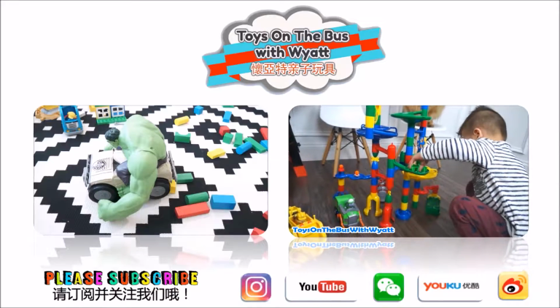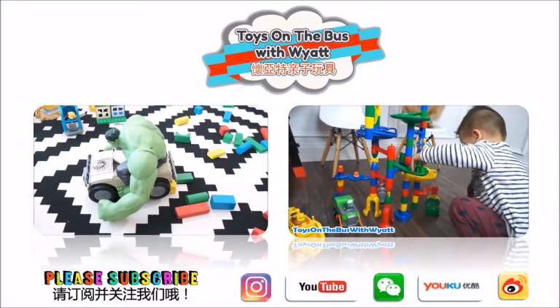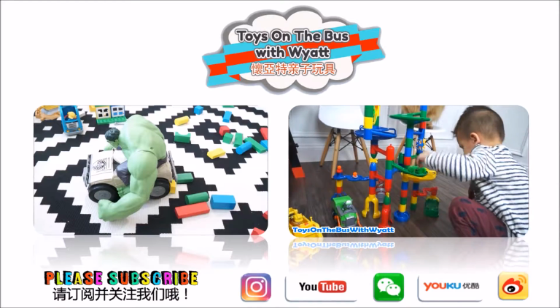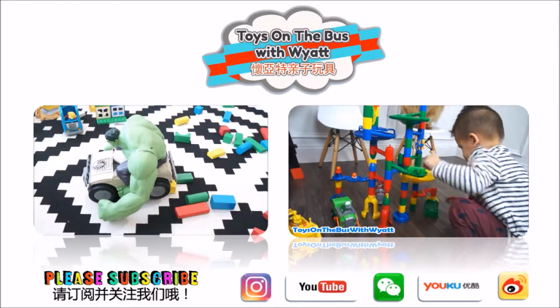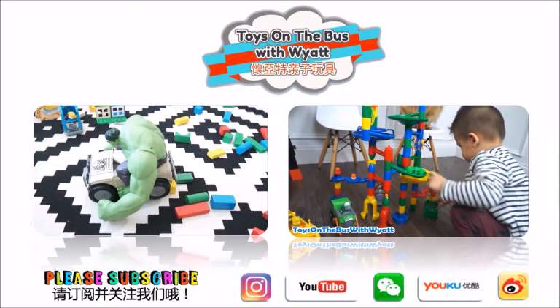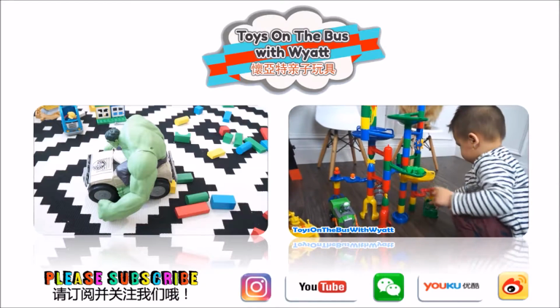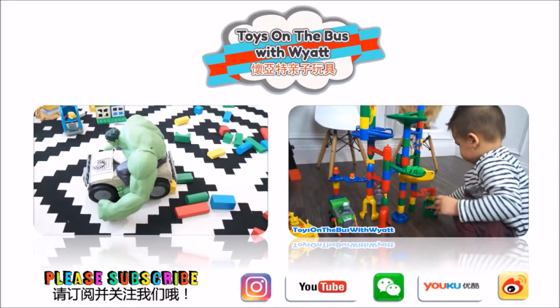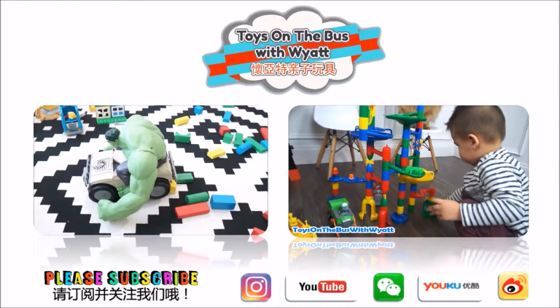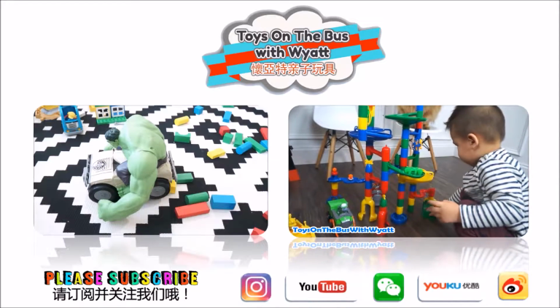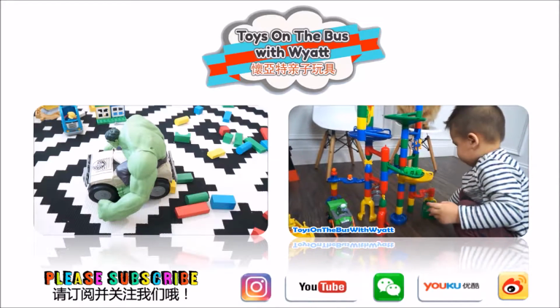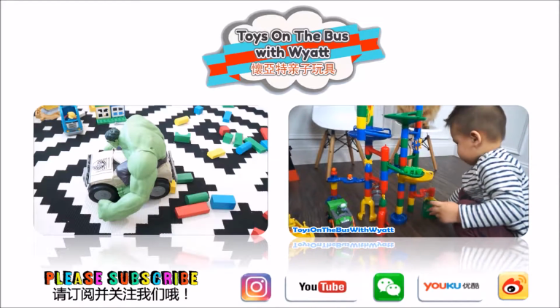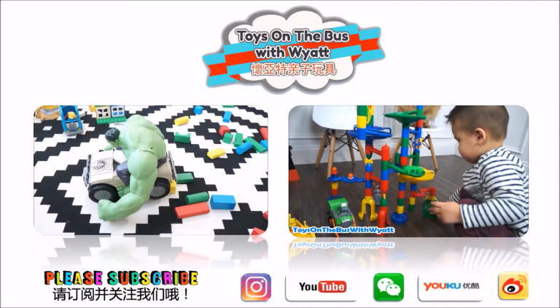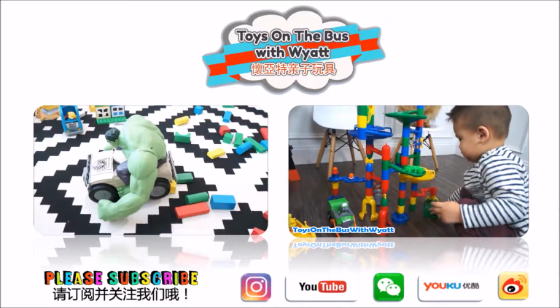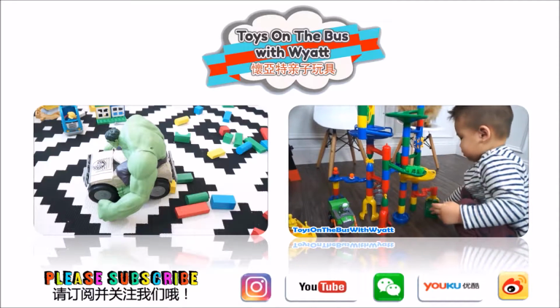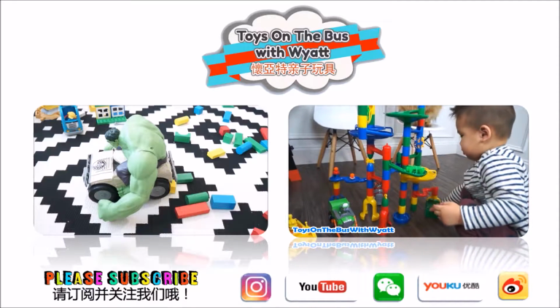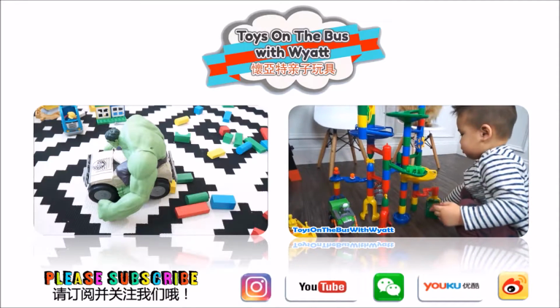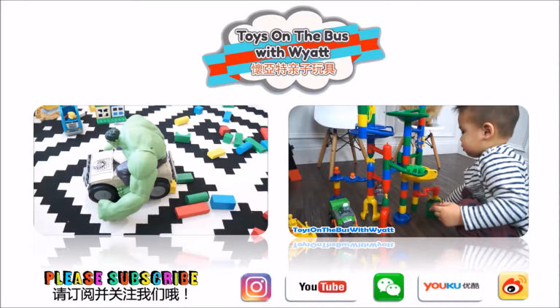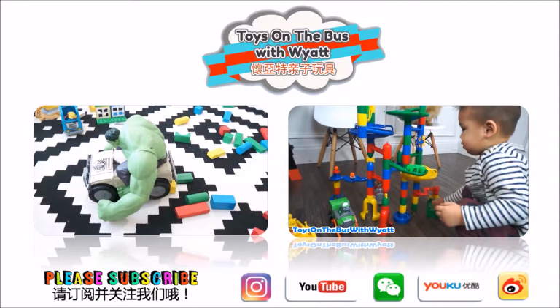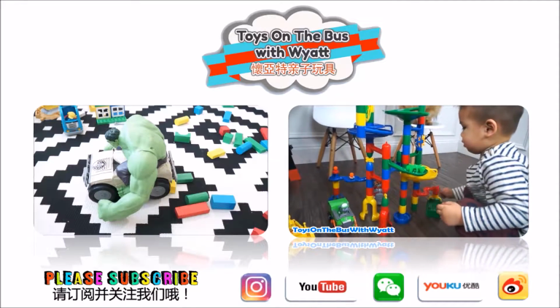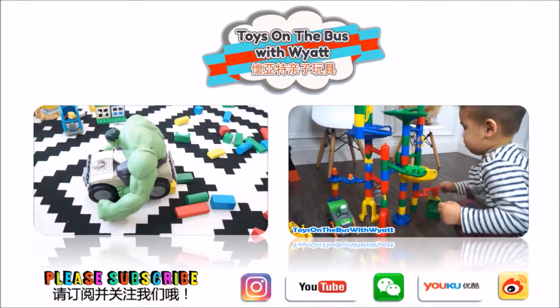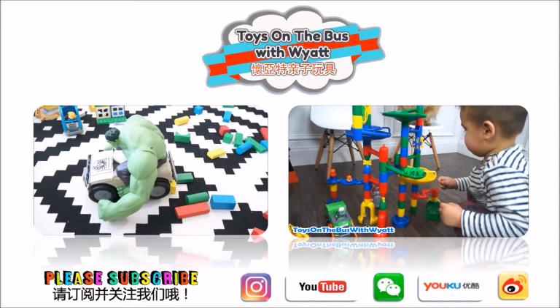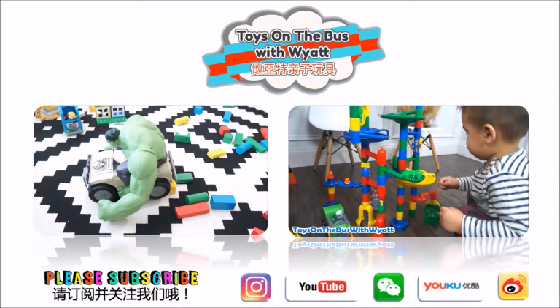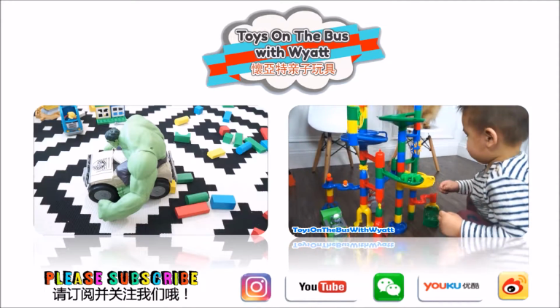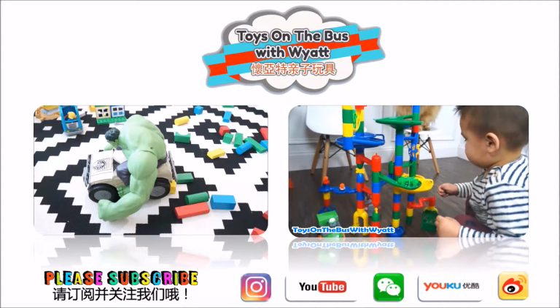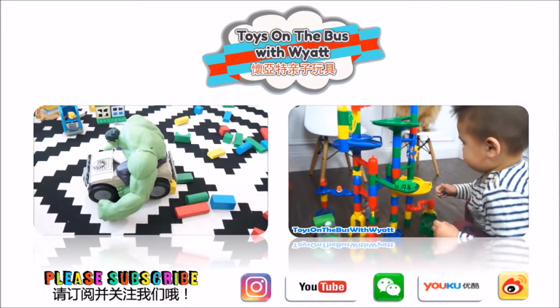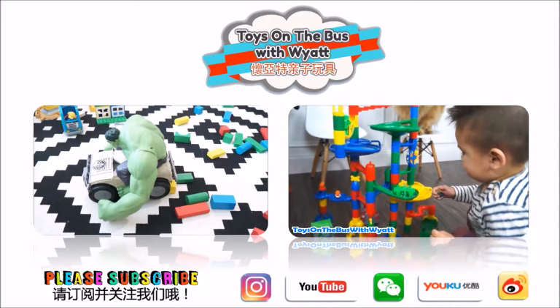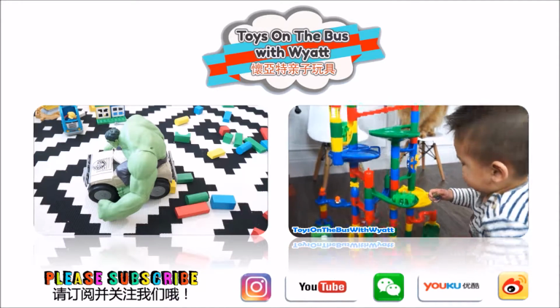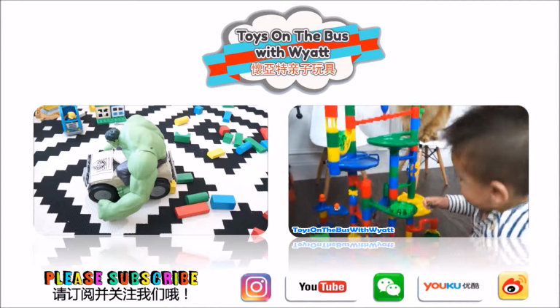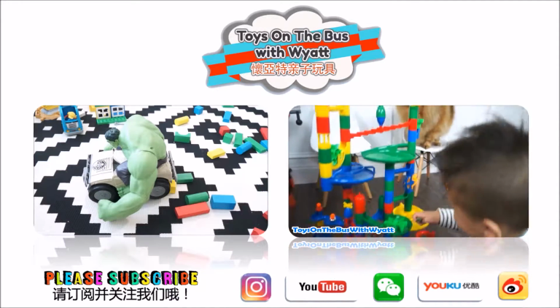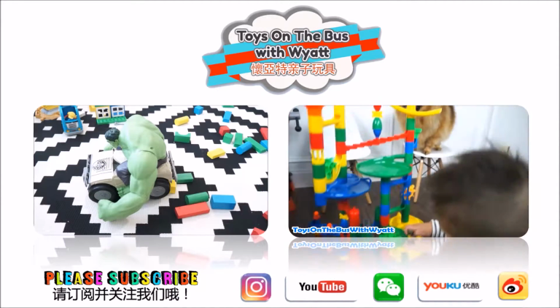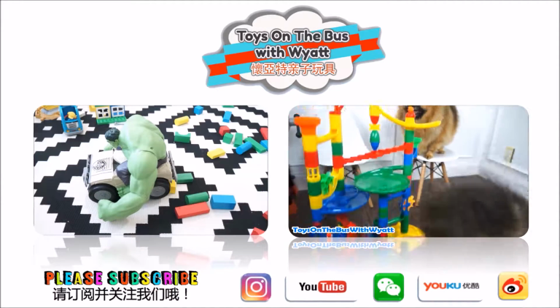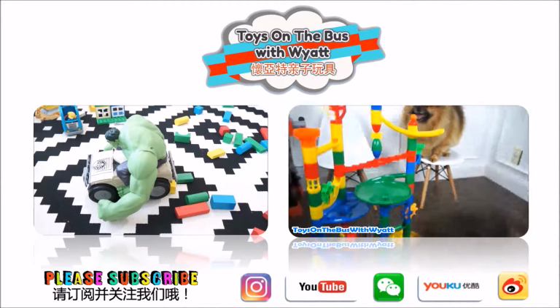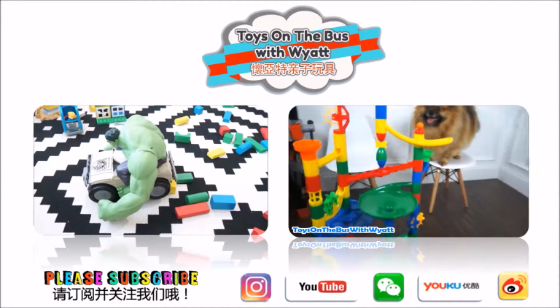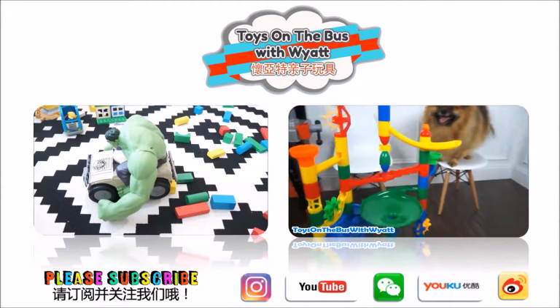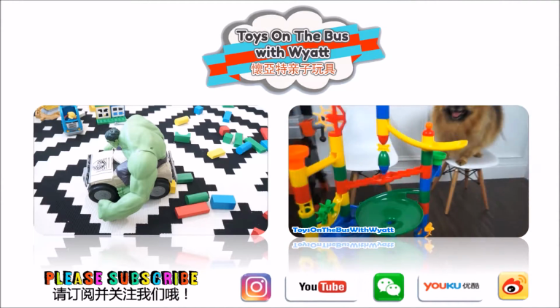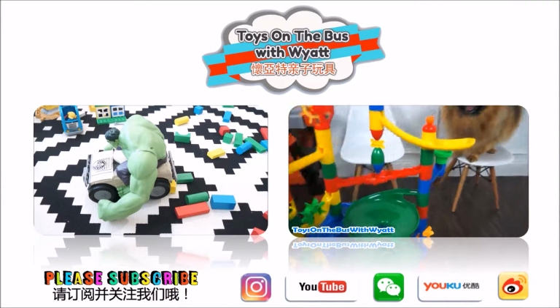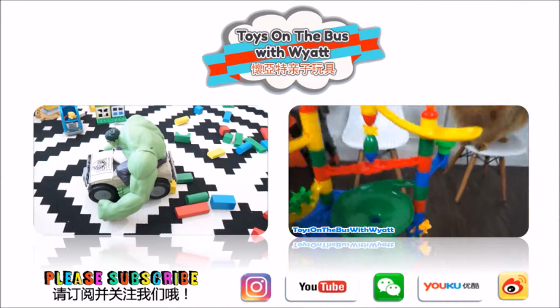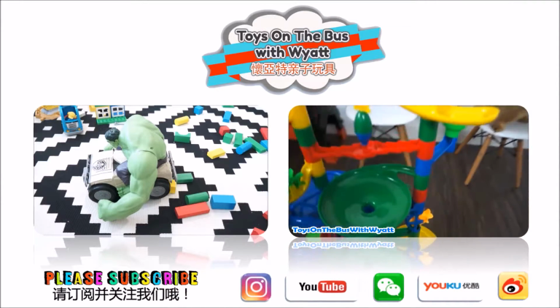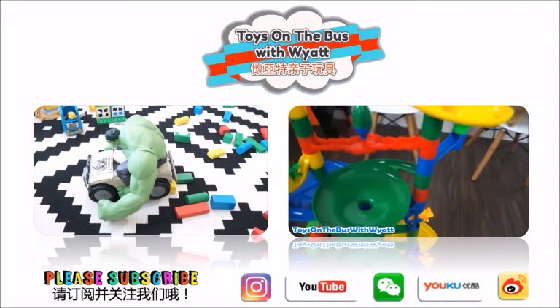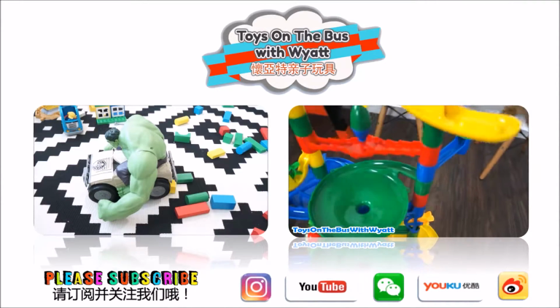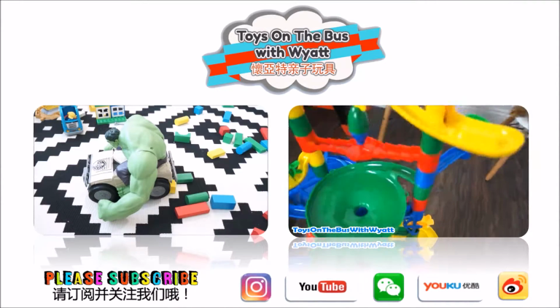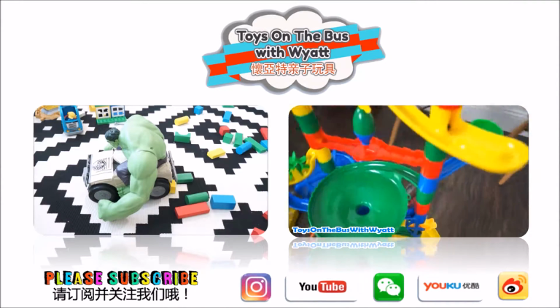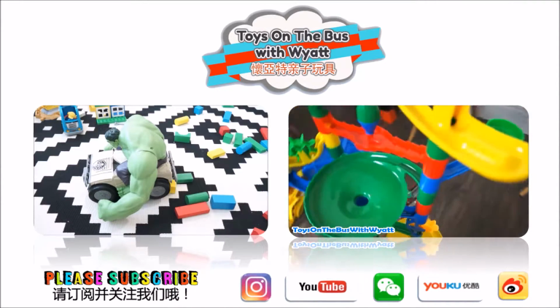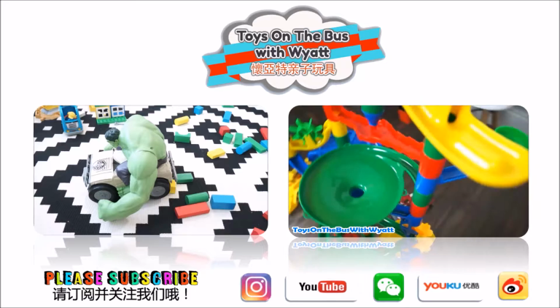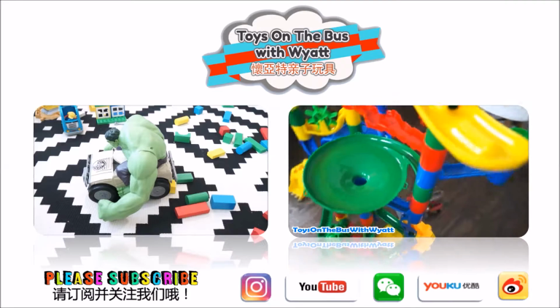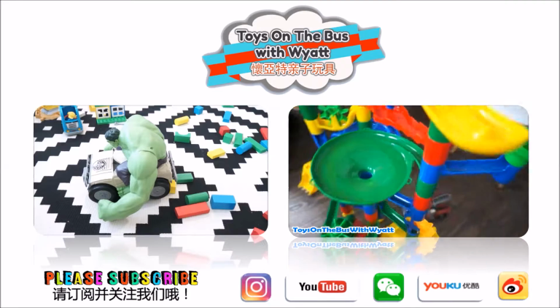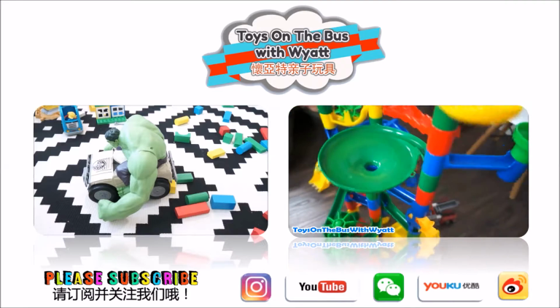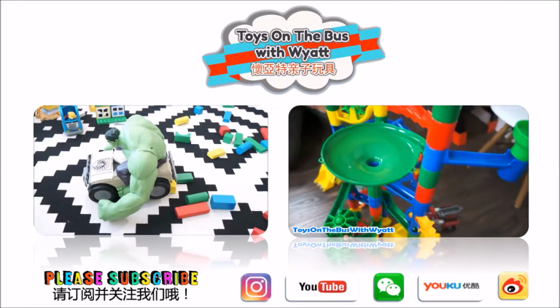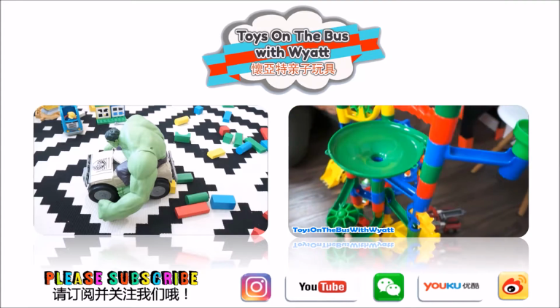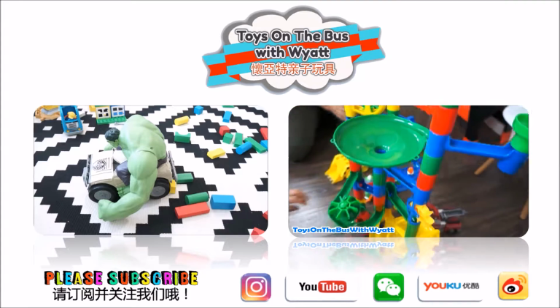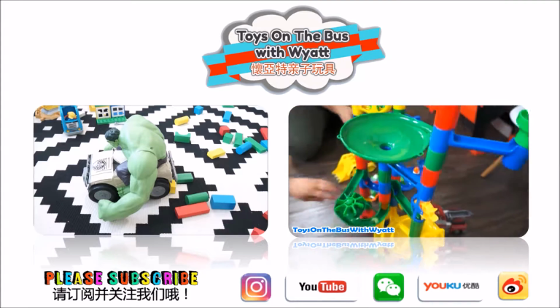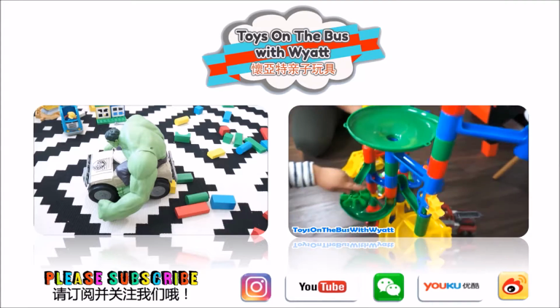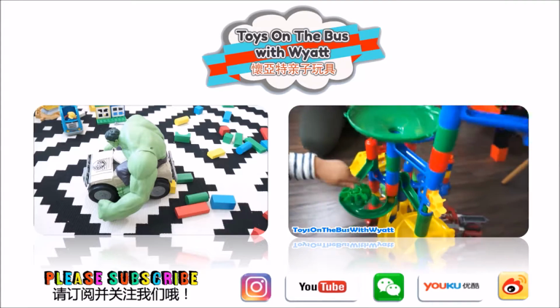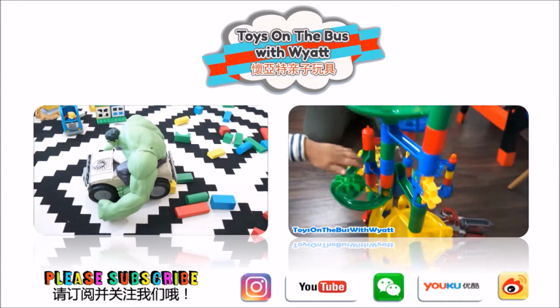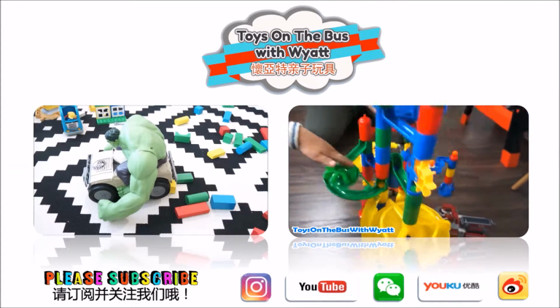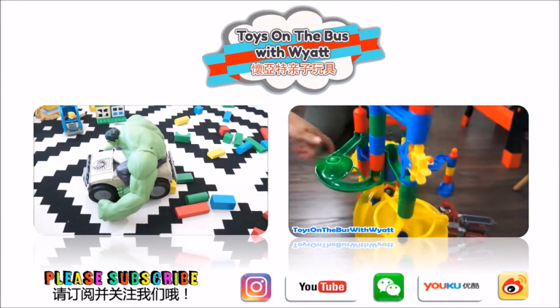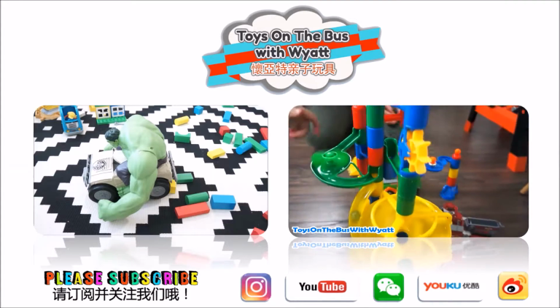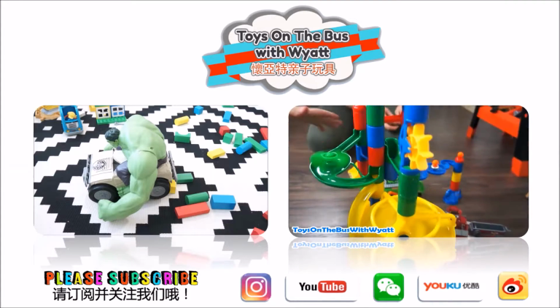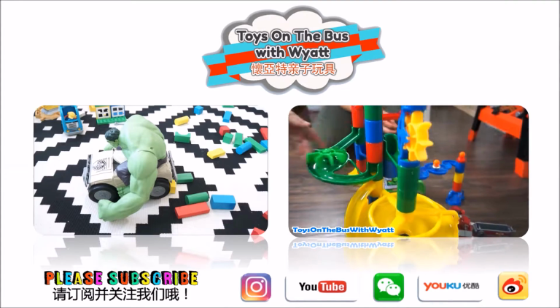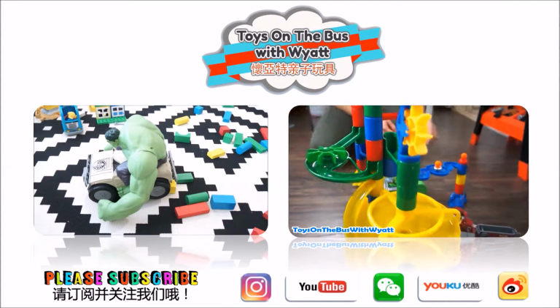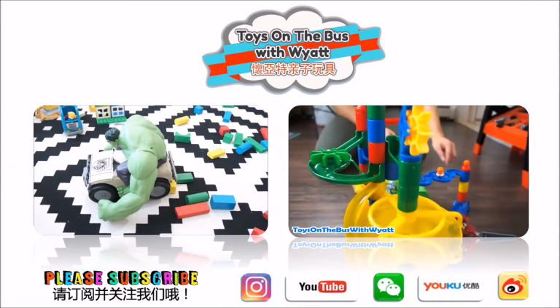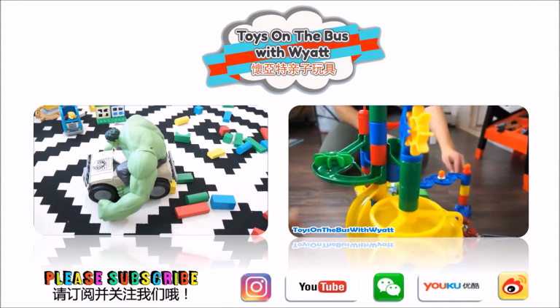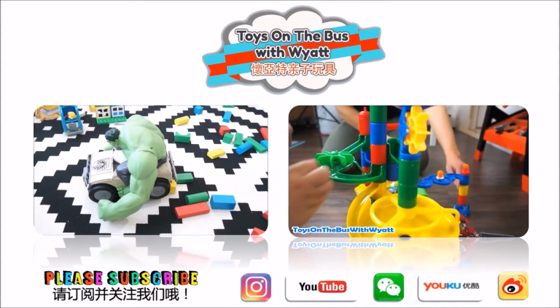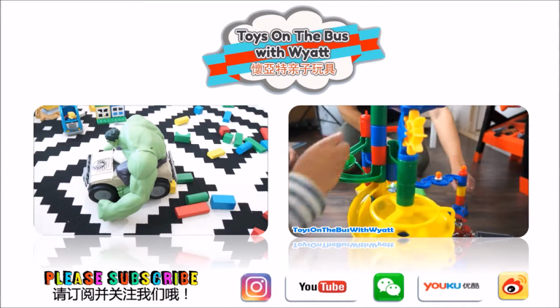Oh, there's still one more. All right. We'll try it again, Wyatt.